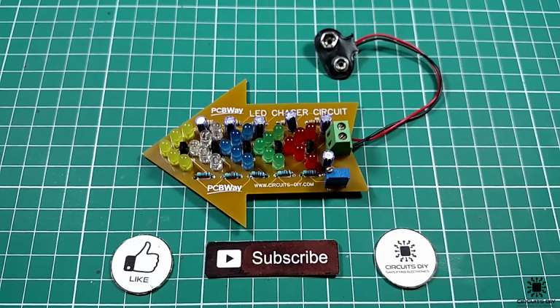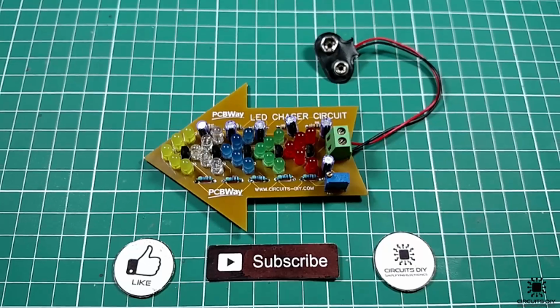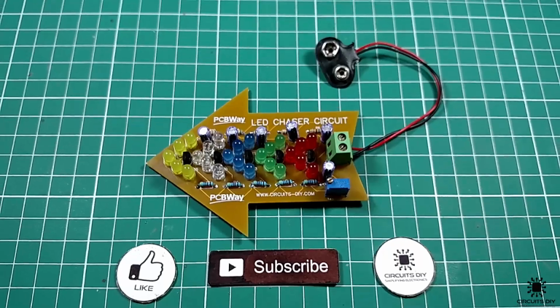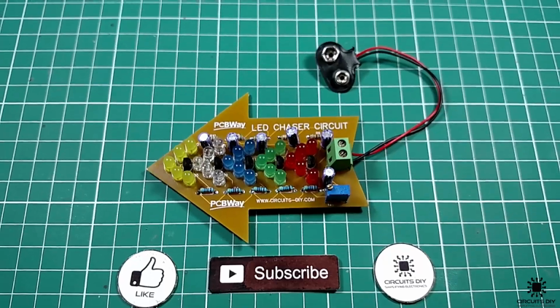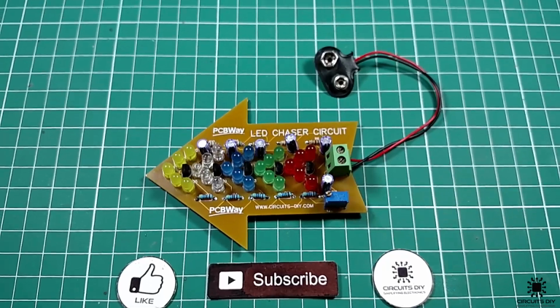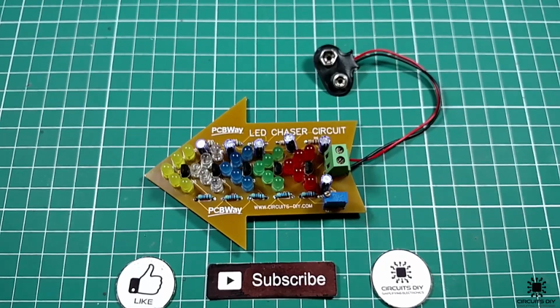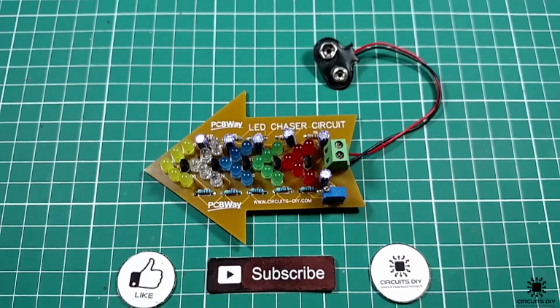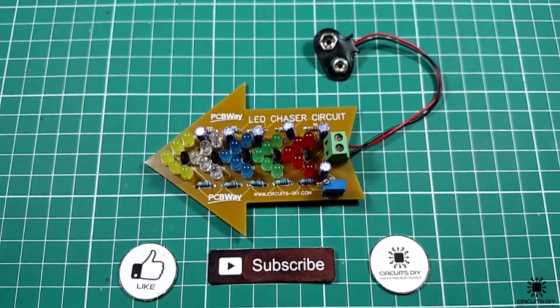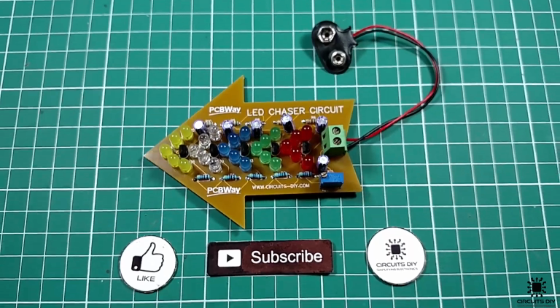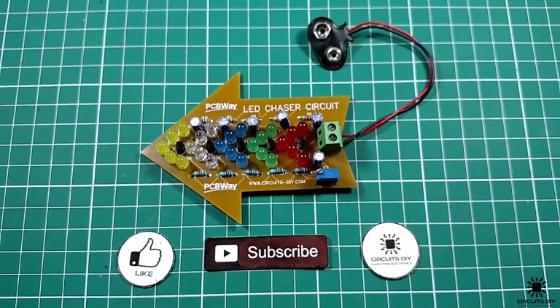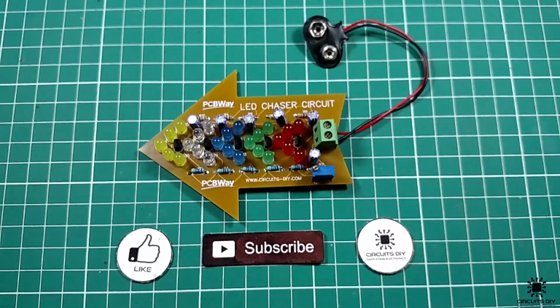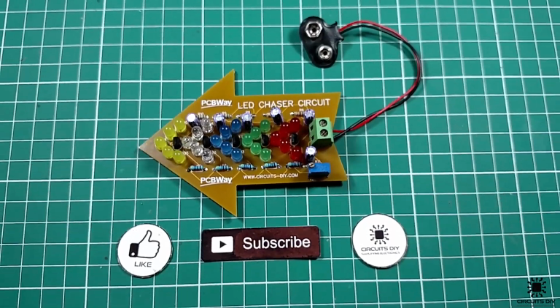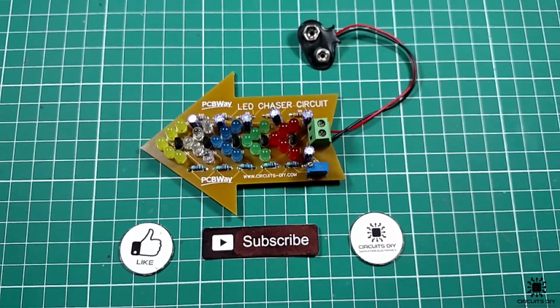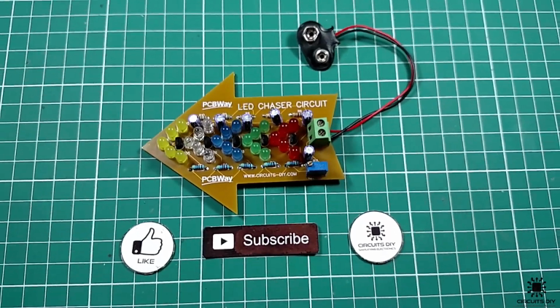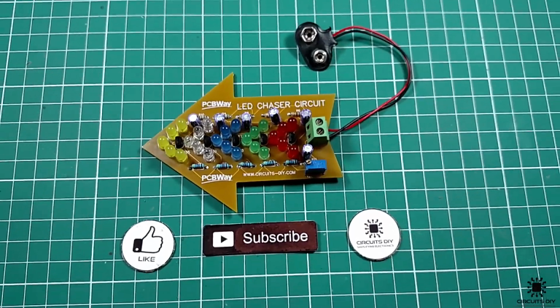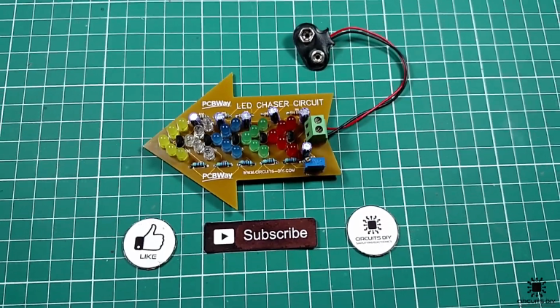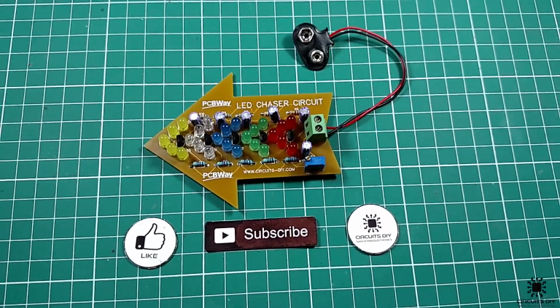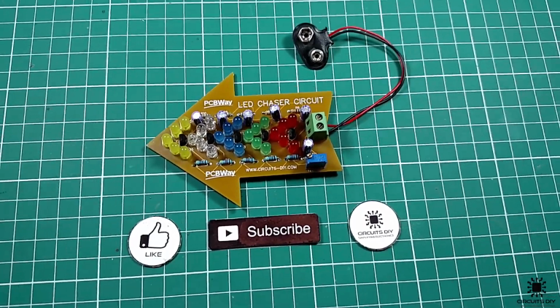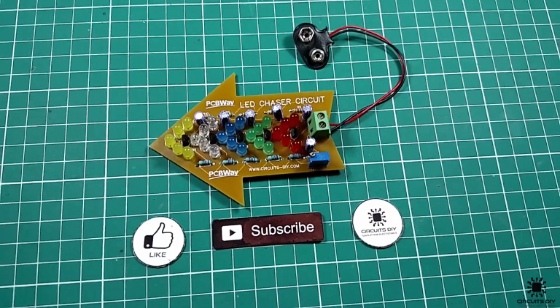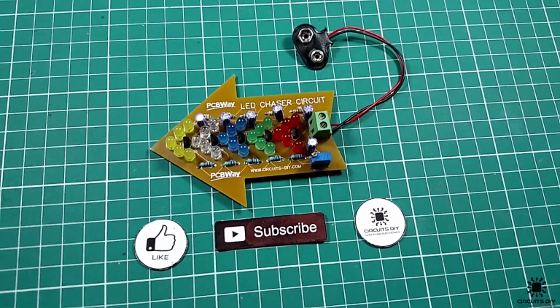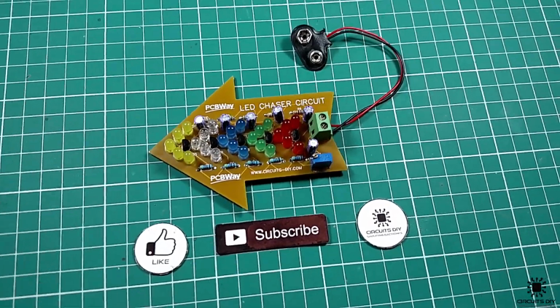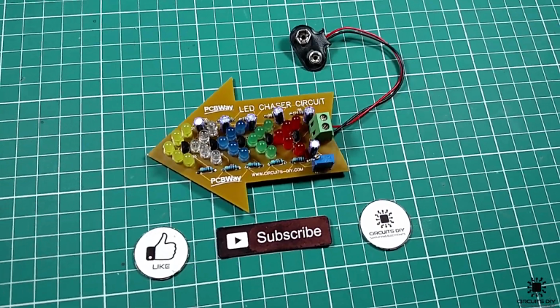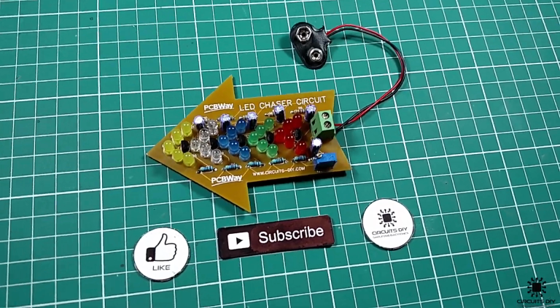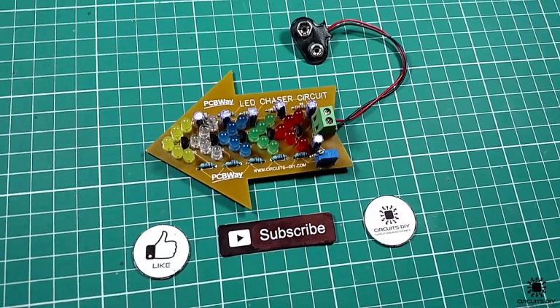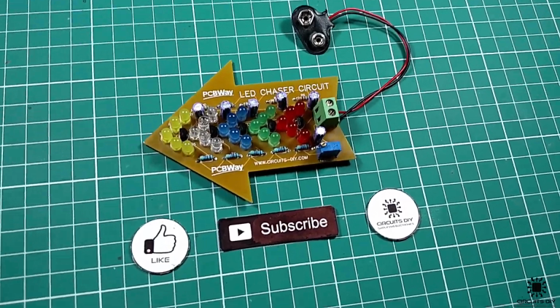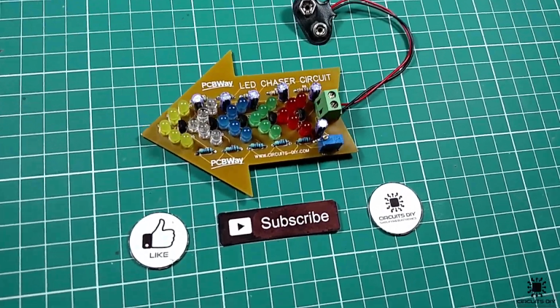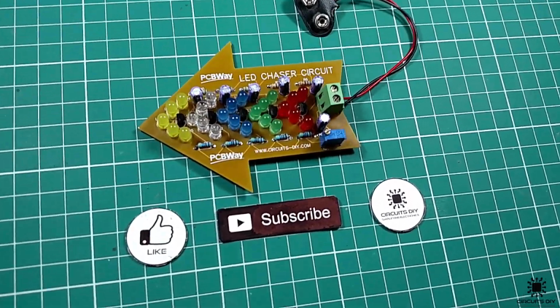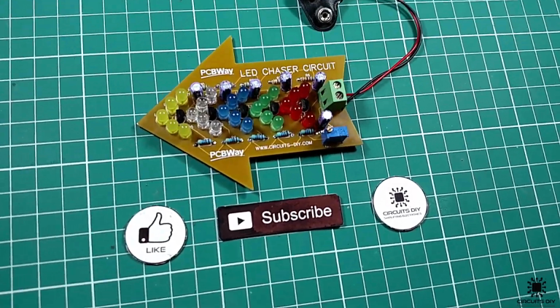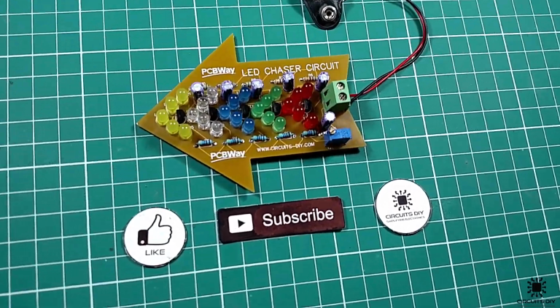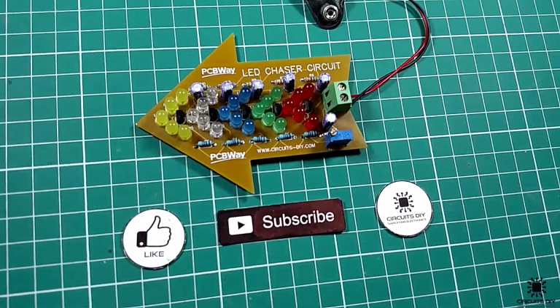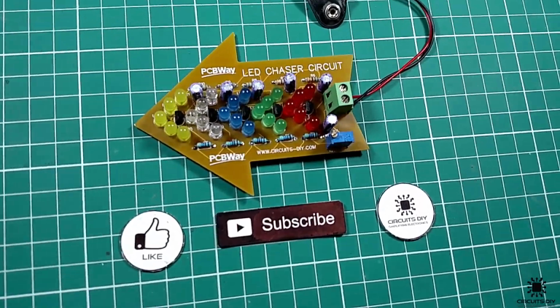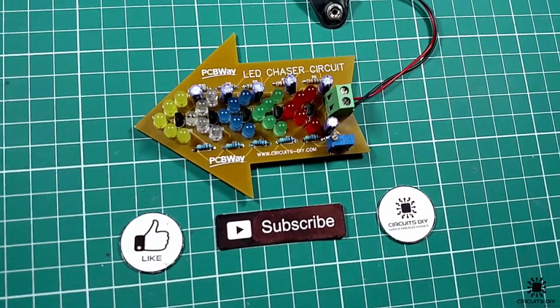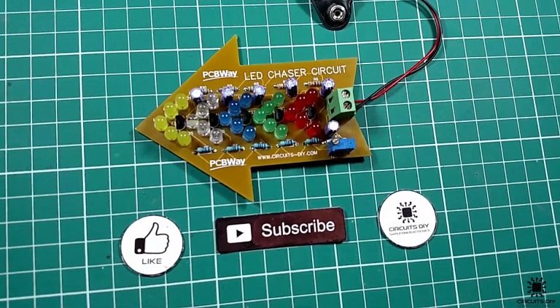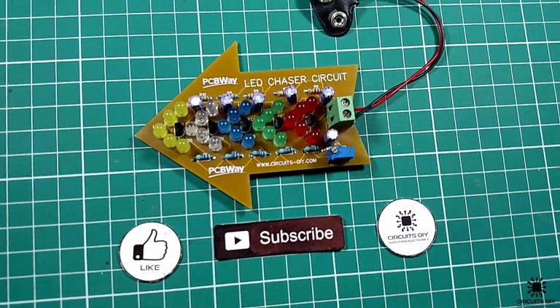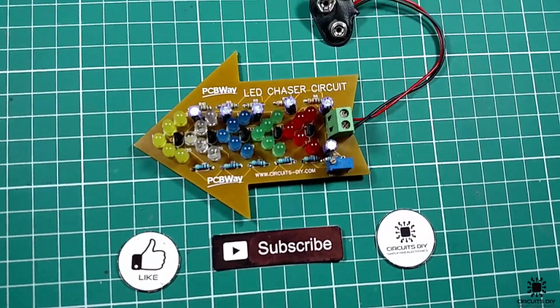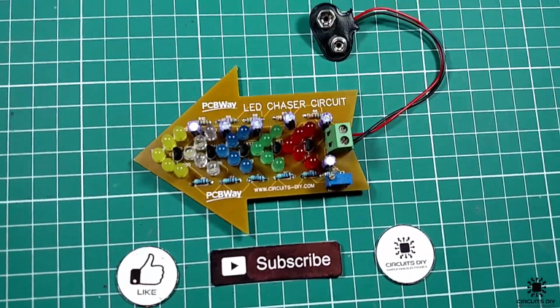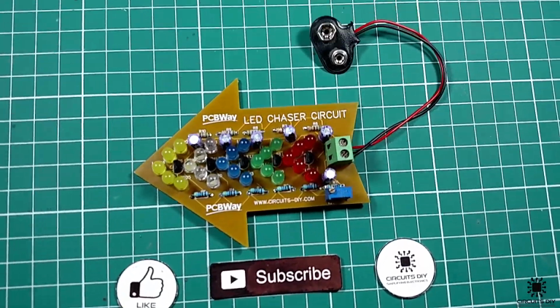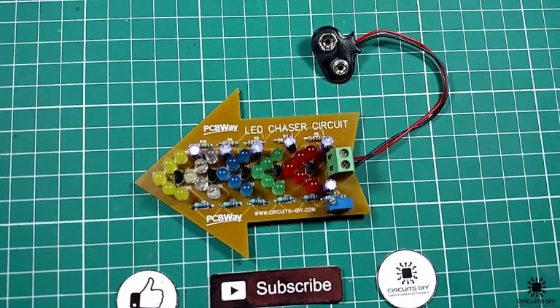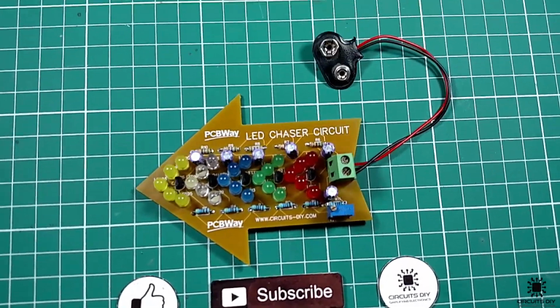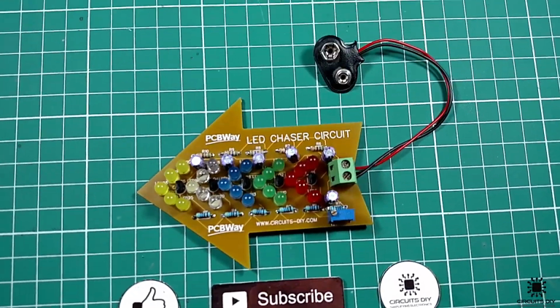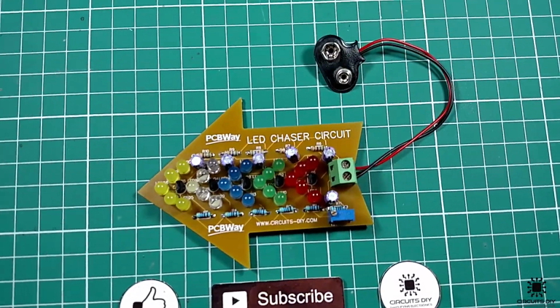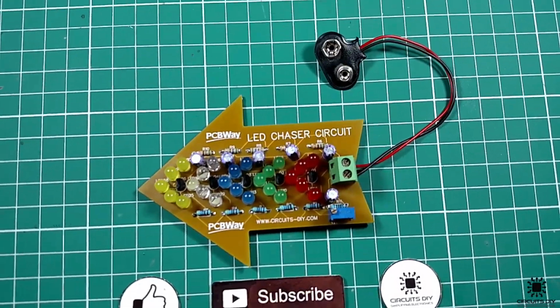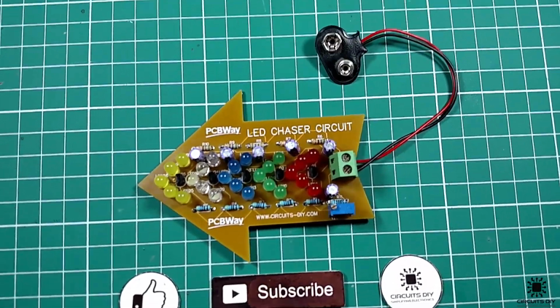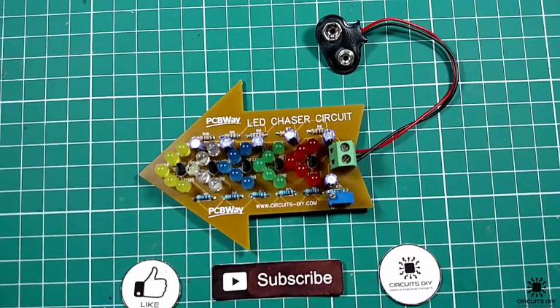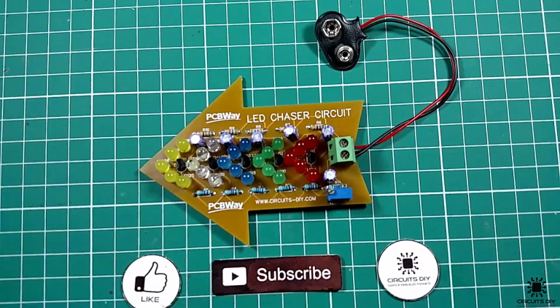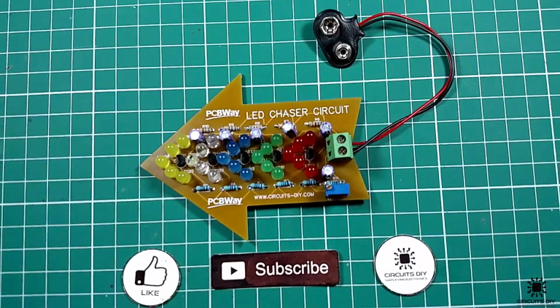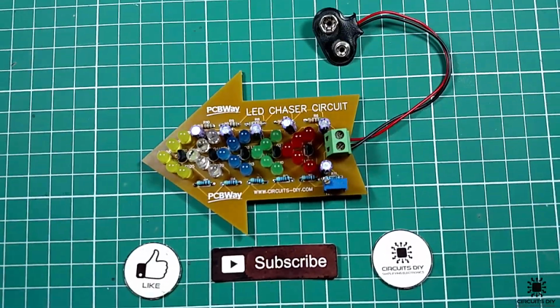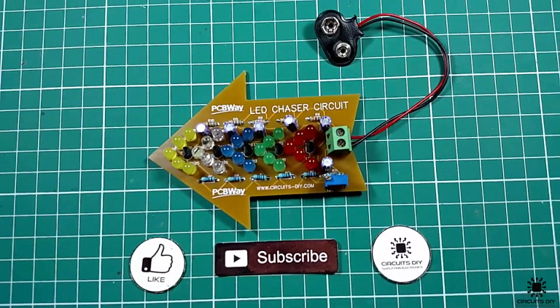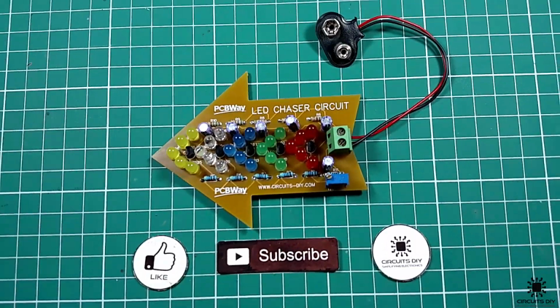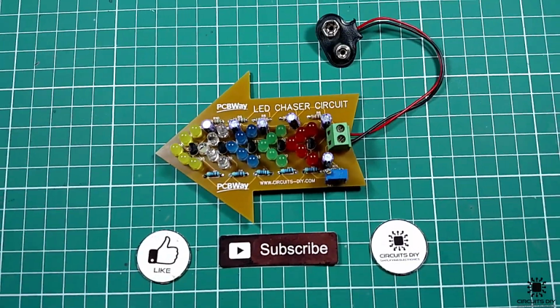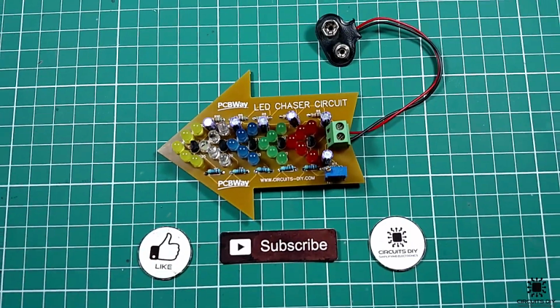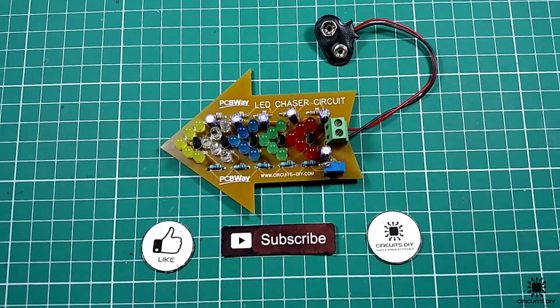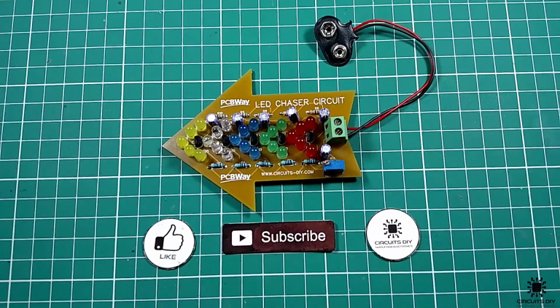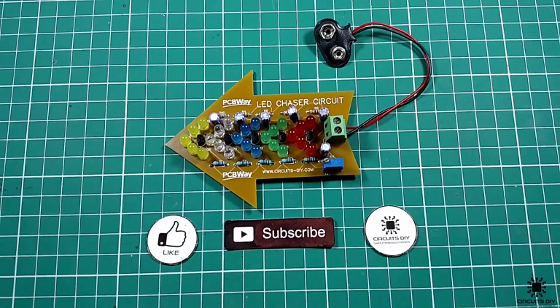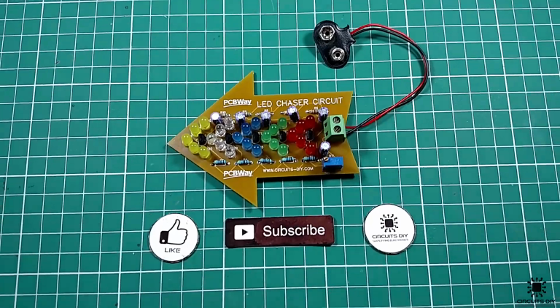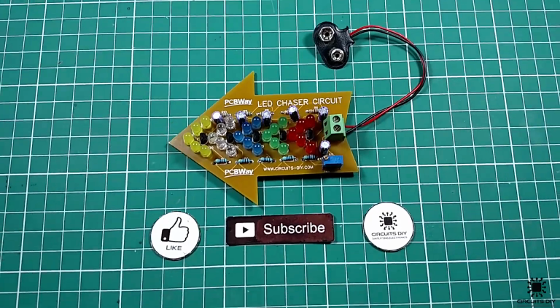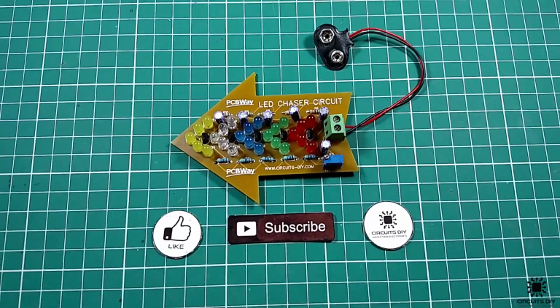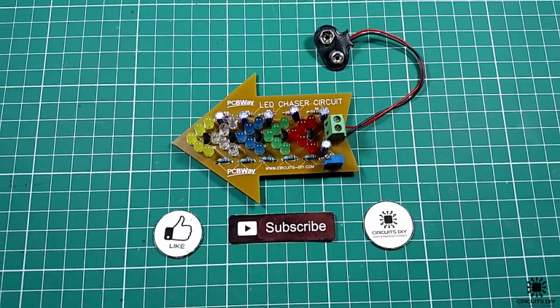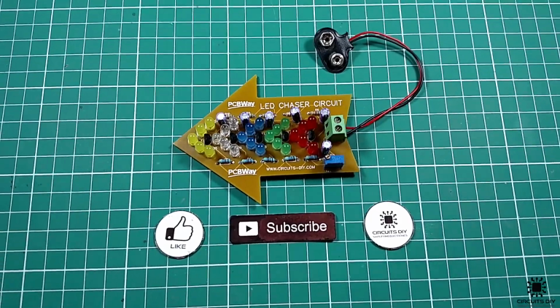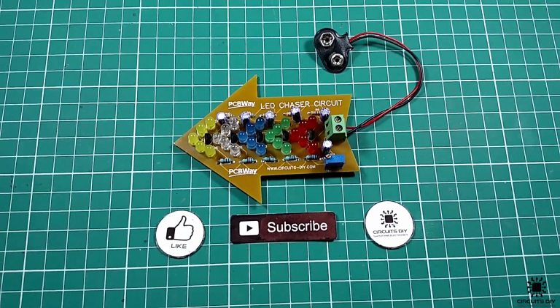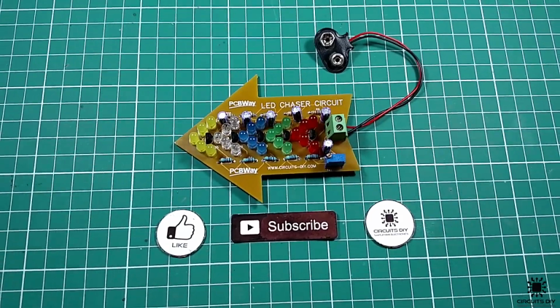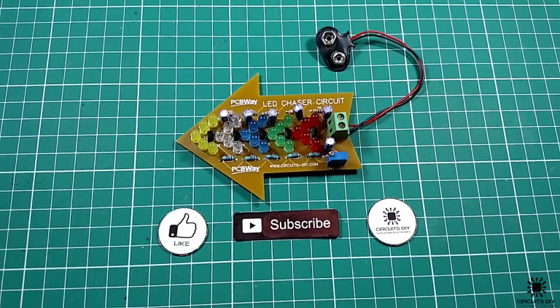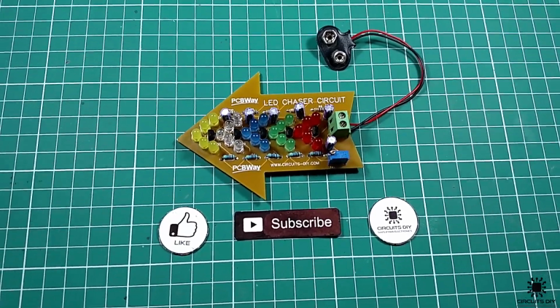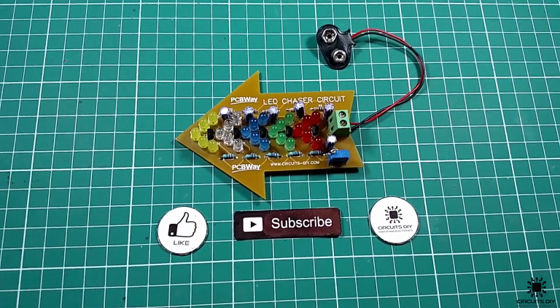Hello, in this tutorial I'm gonna show you how to make a simple LED laser circuit by using transistors.